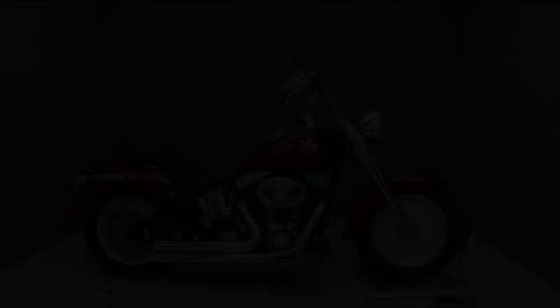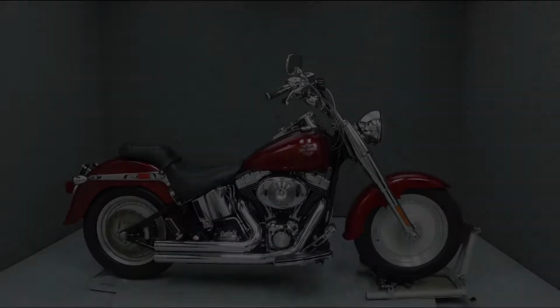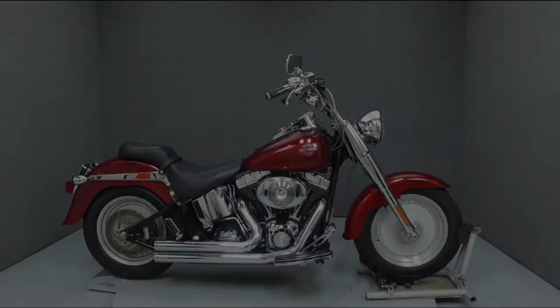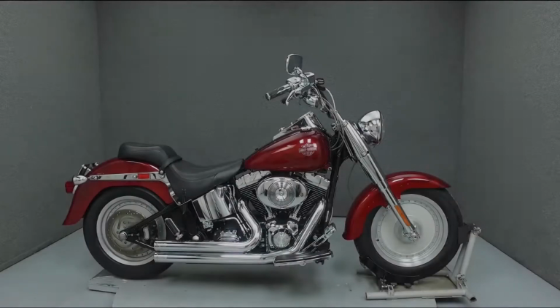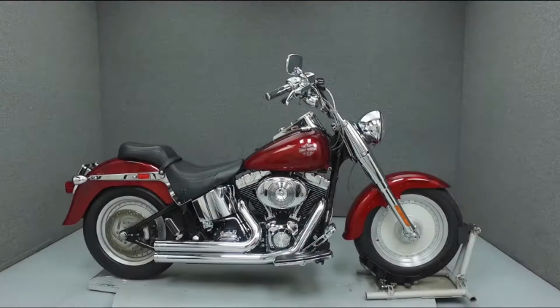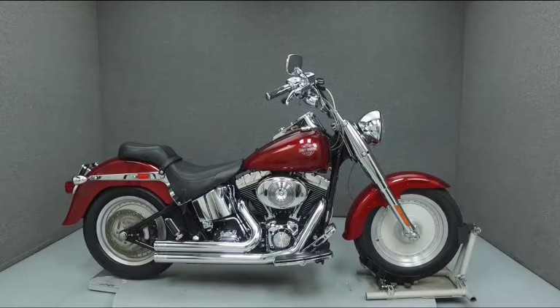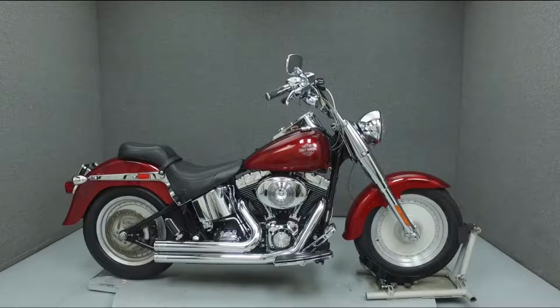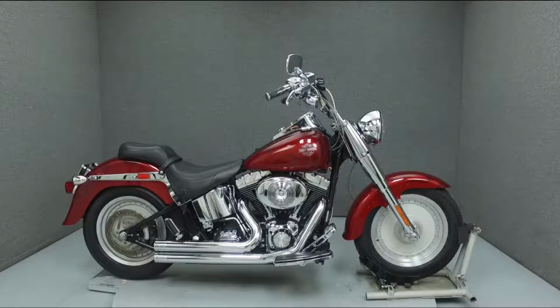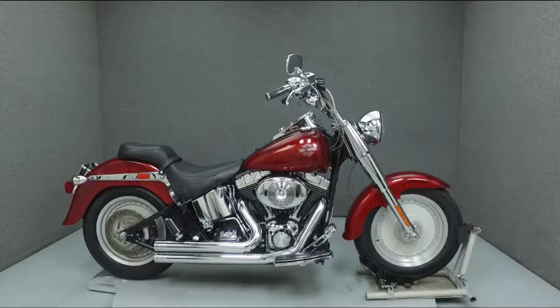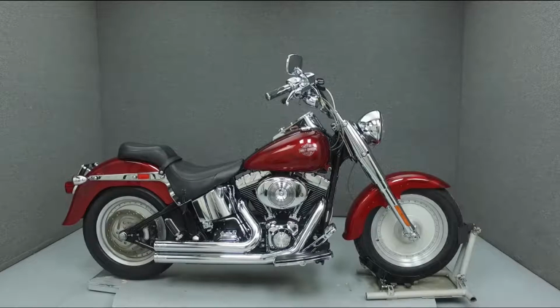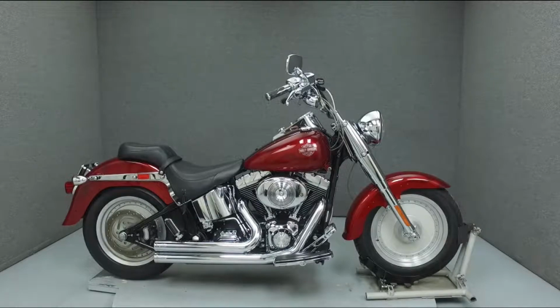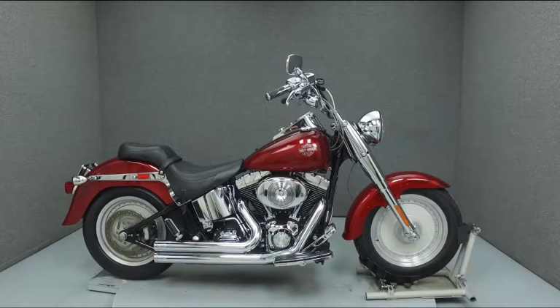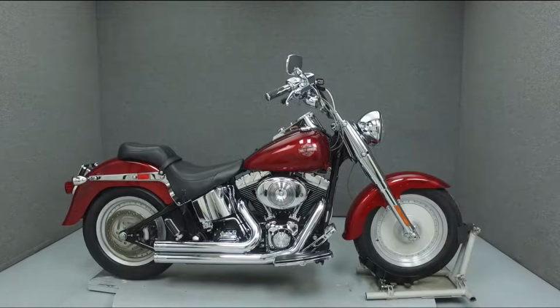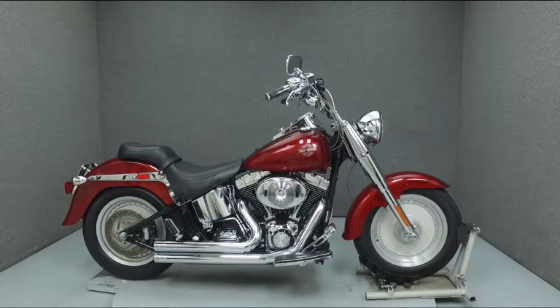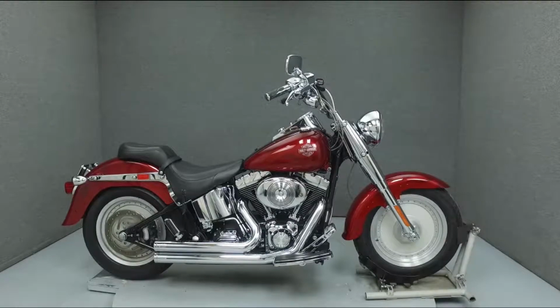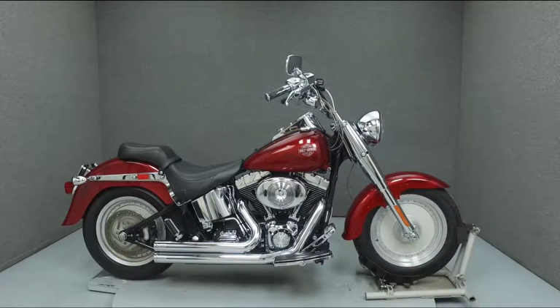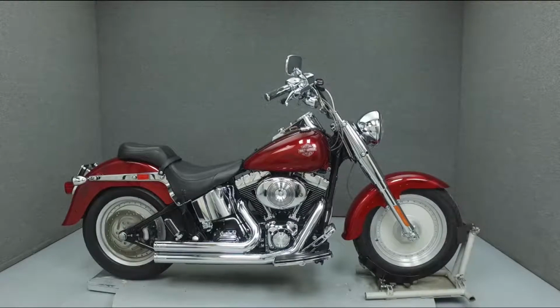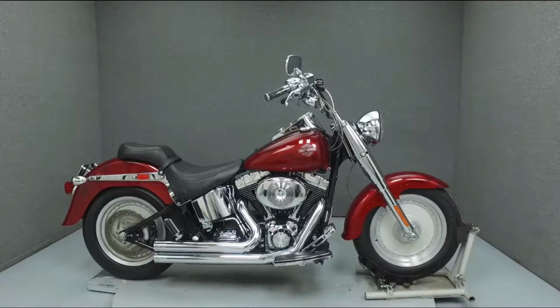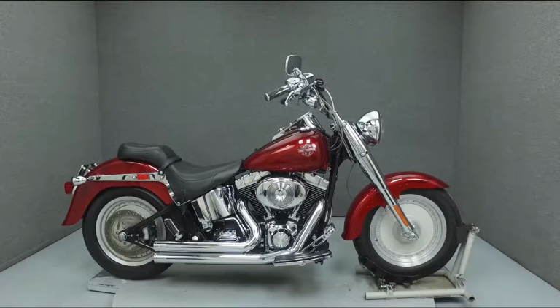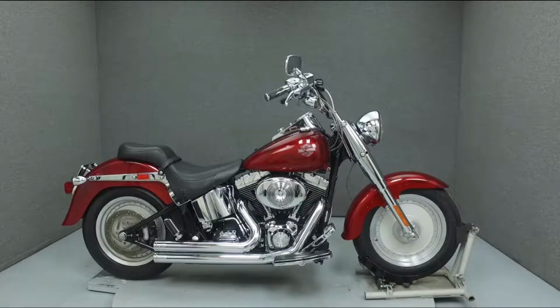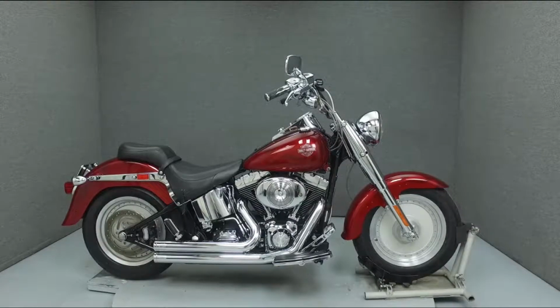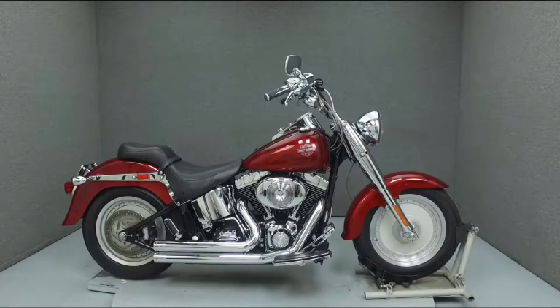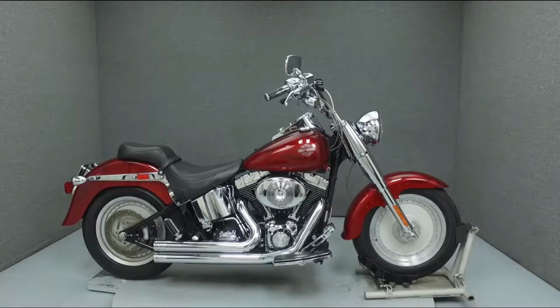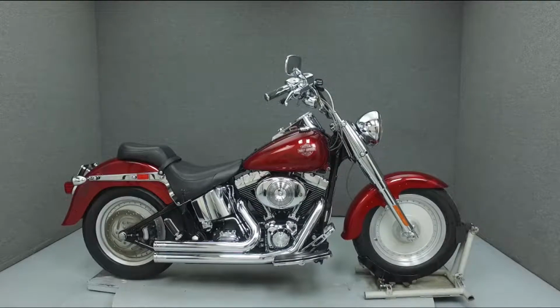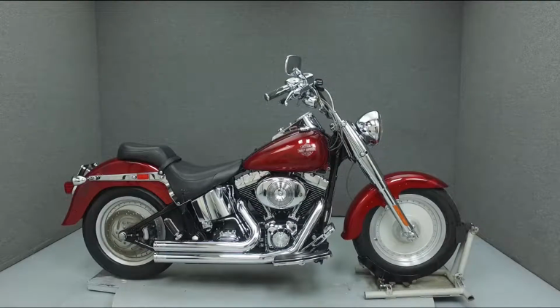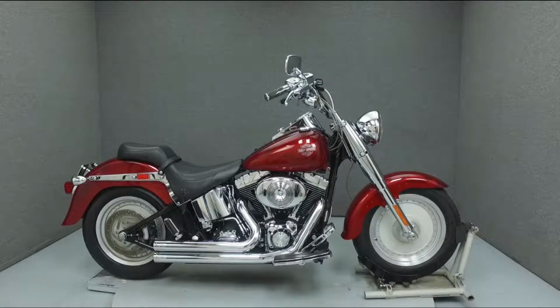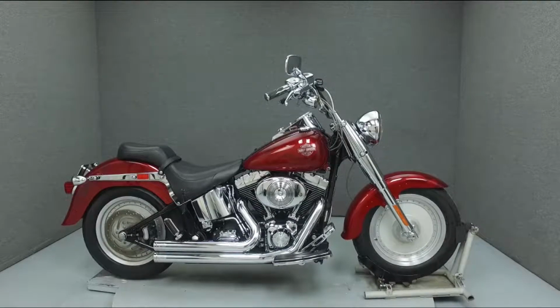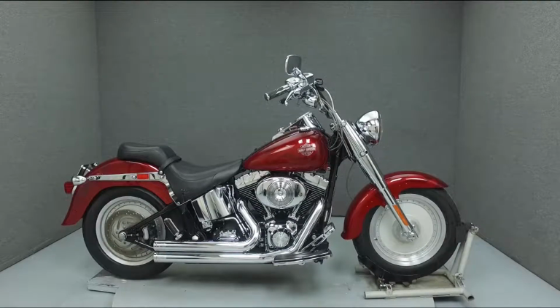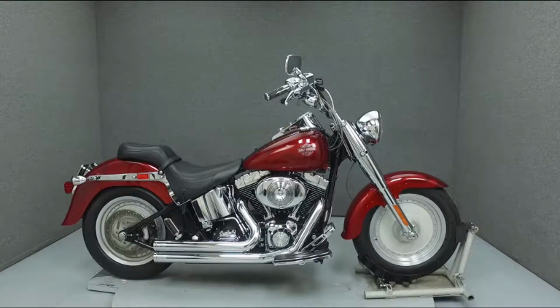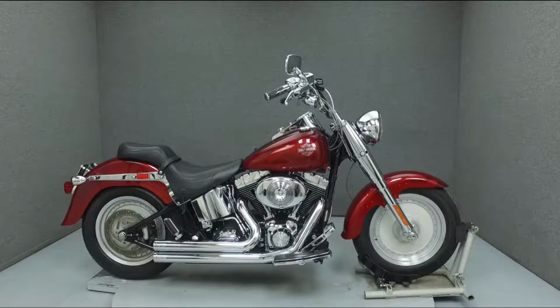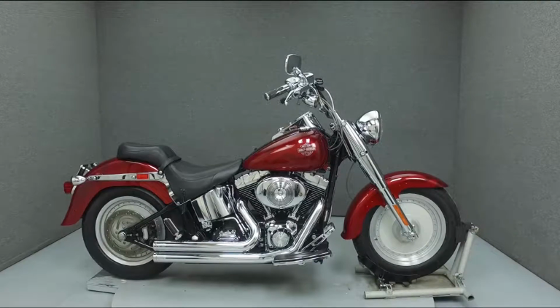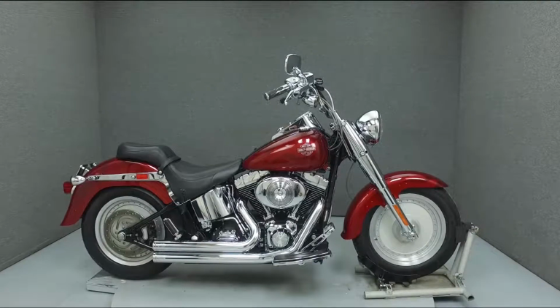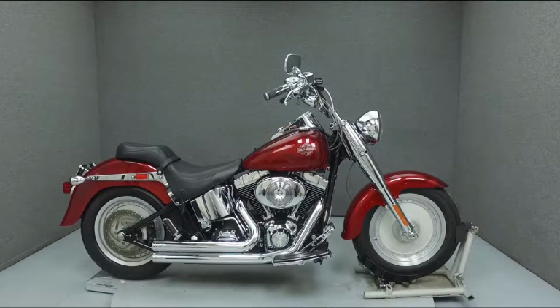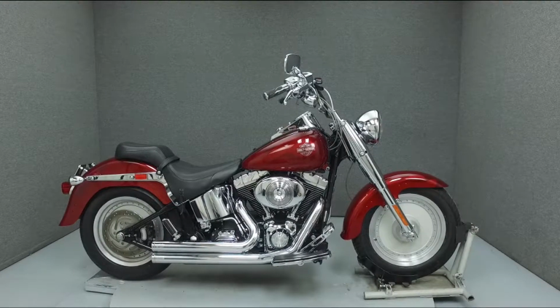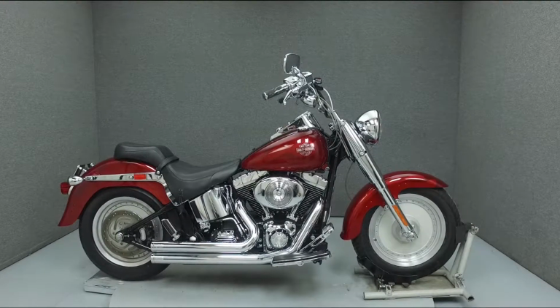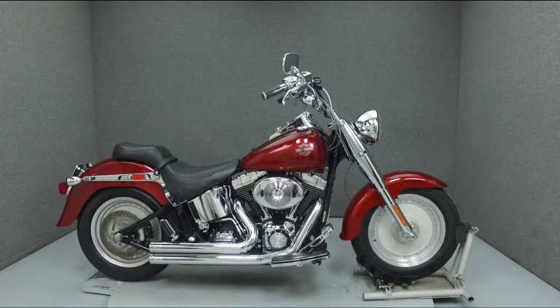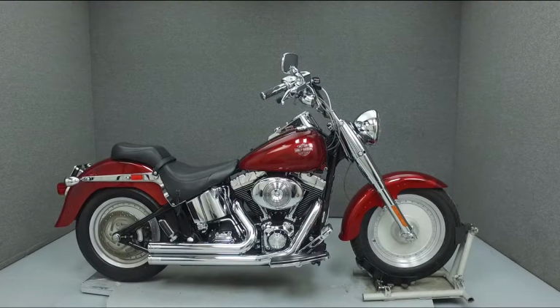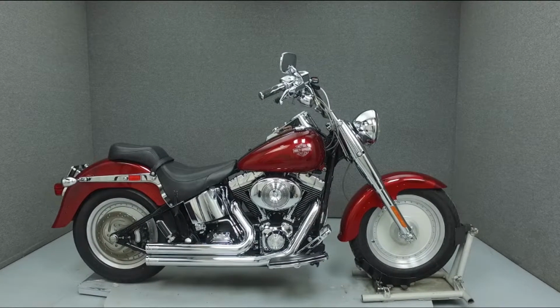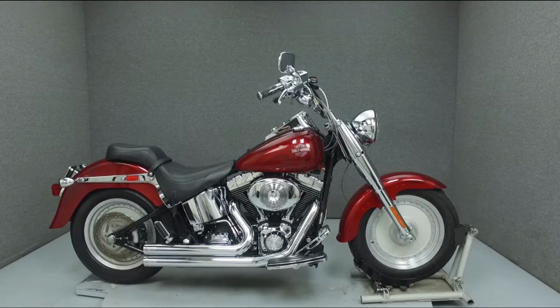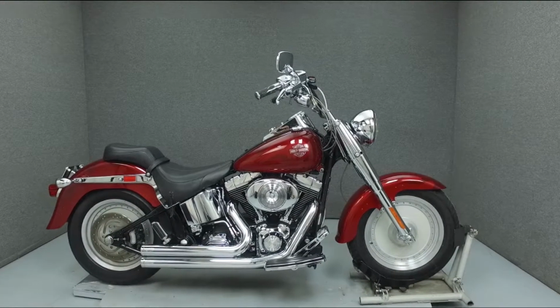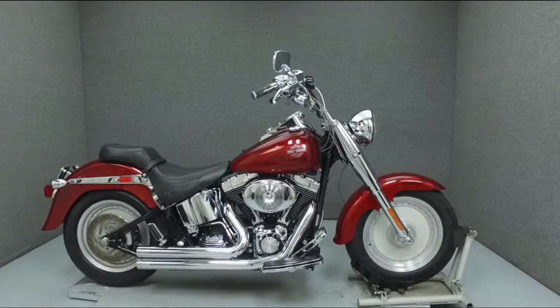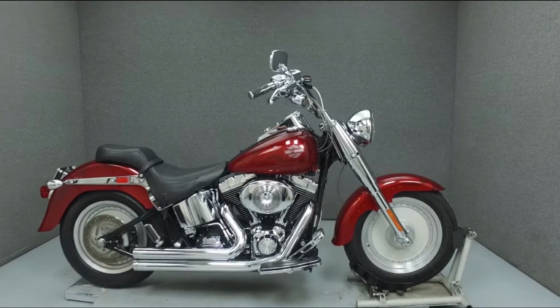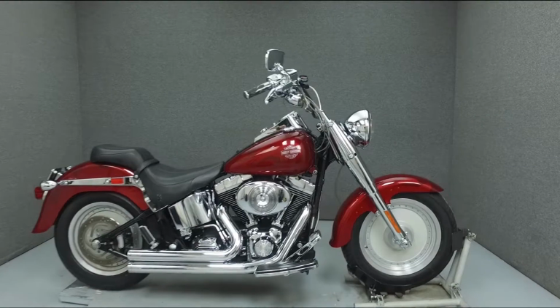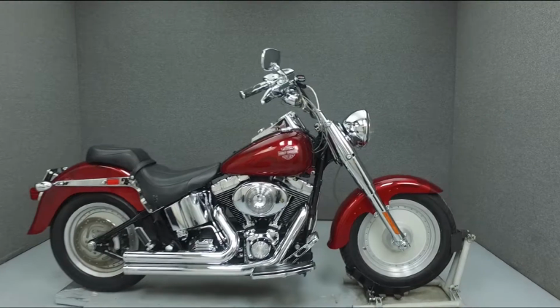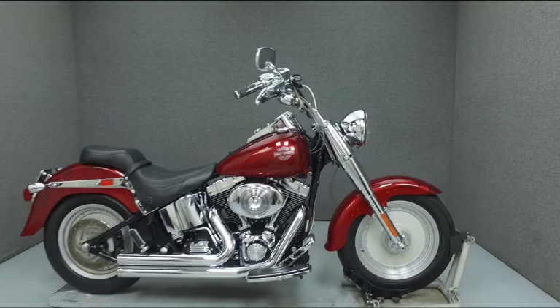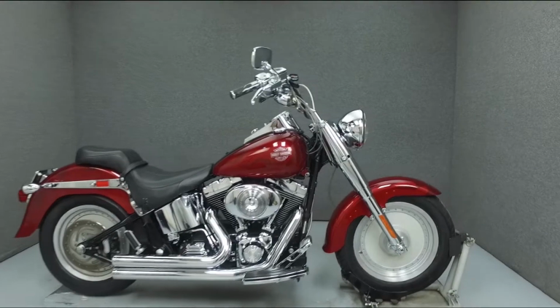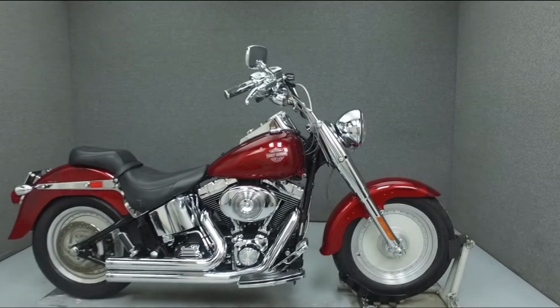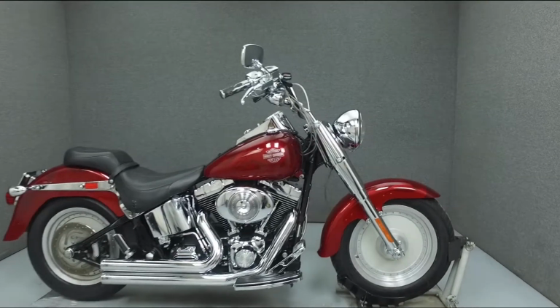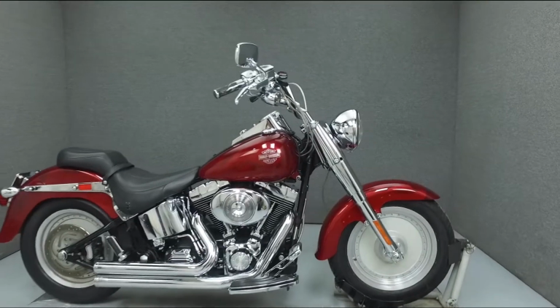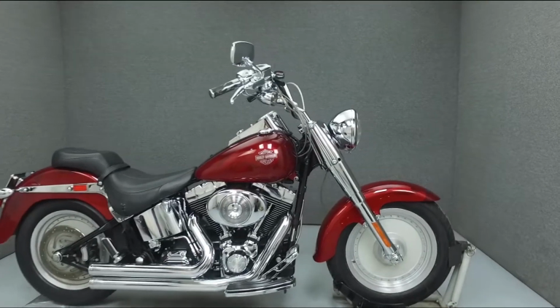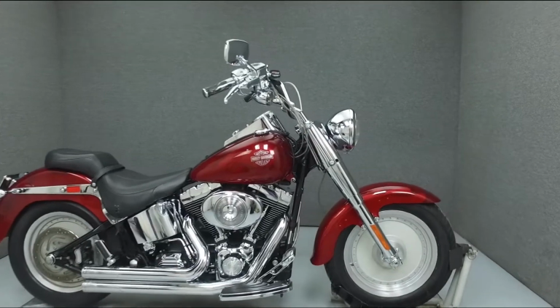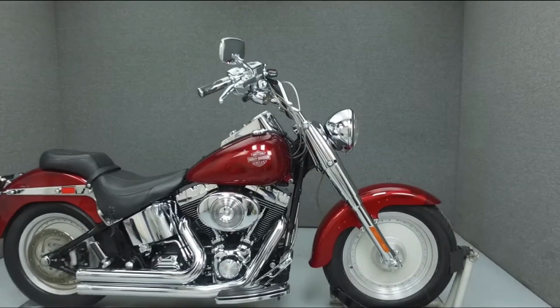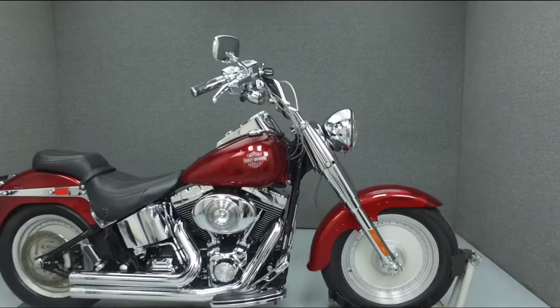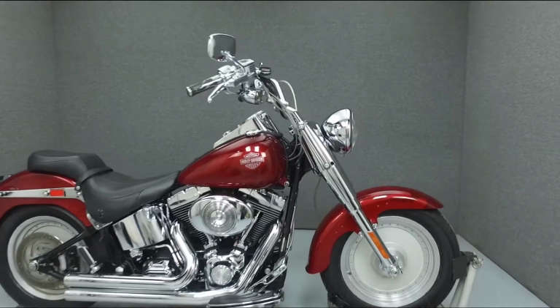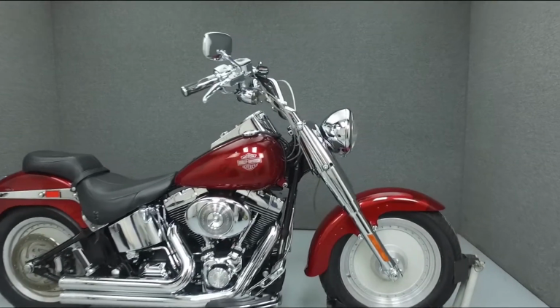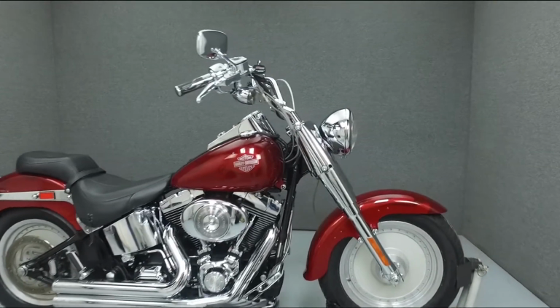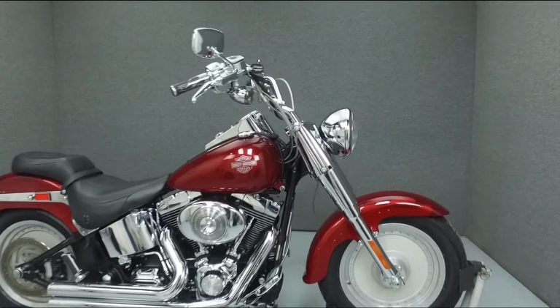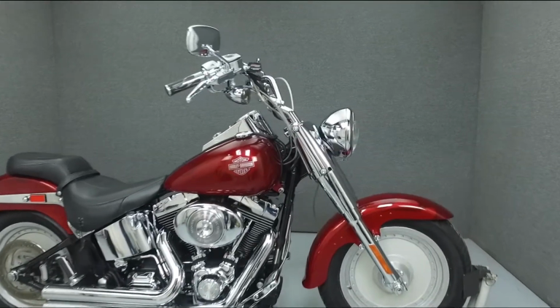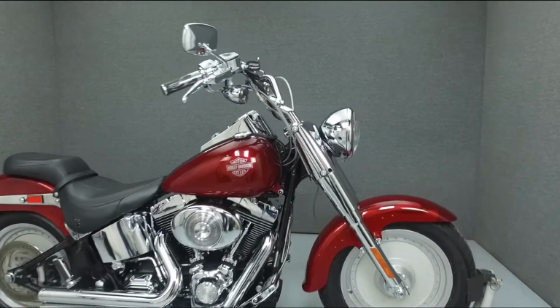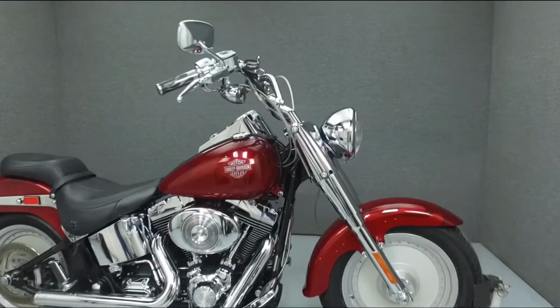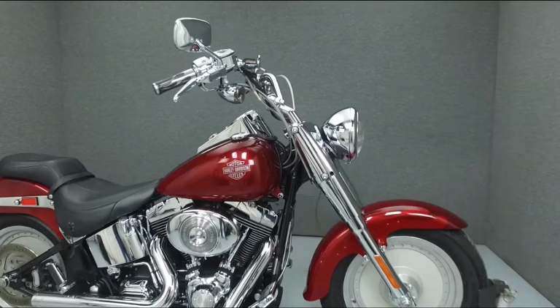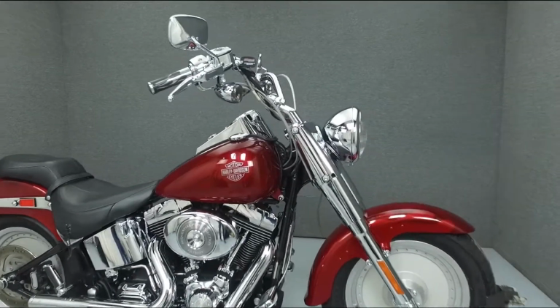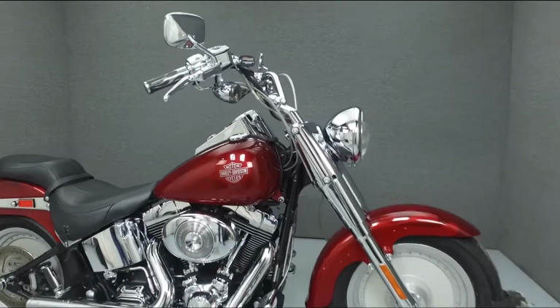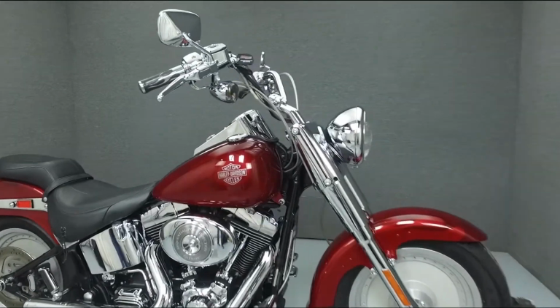Hello everyone, this is Ethan from National Power Sports. Today we're going to take a look at this 2002 Harley-Davidson Fatboy with 20,075 miles.